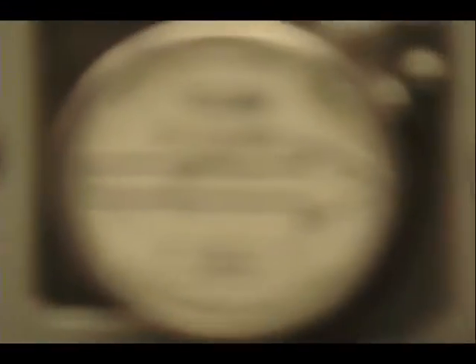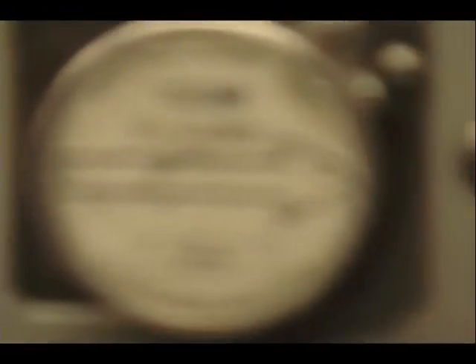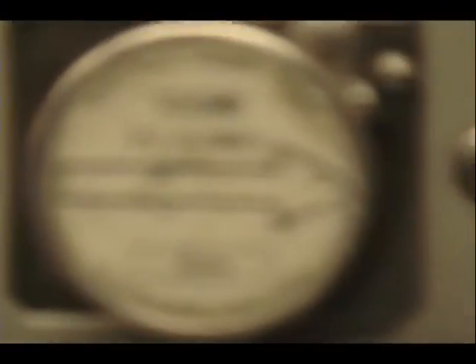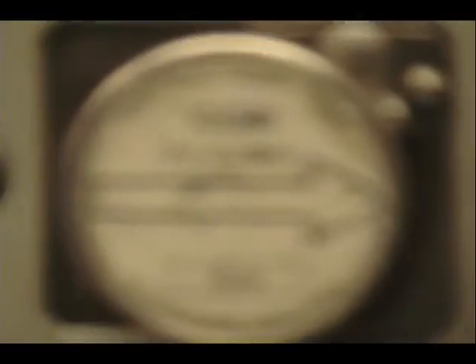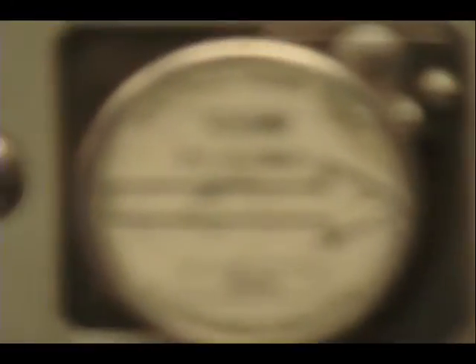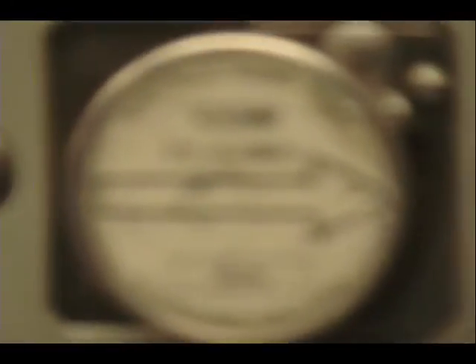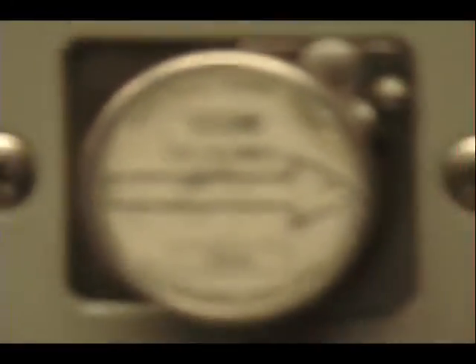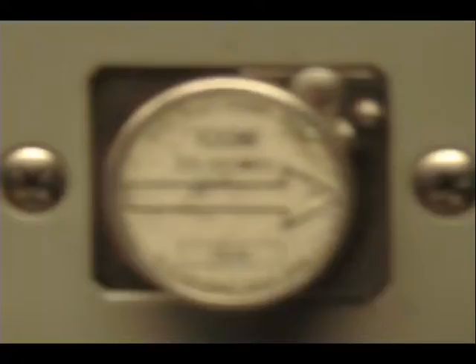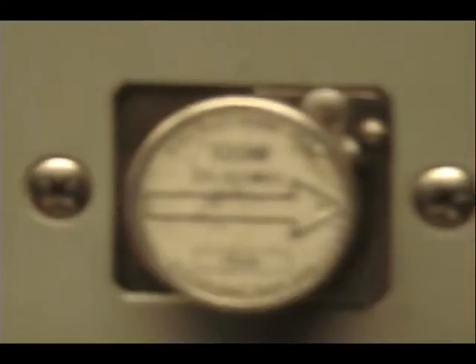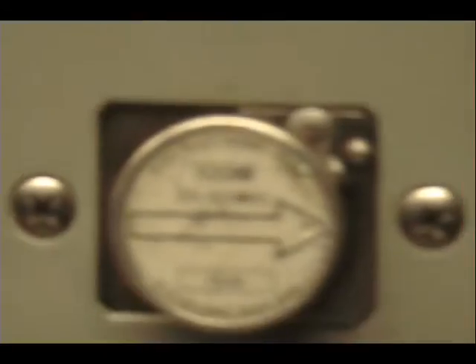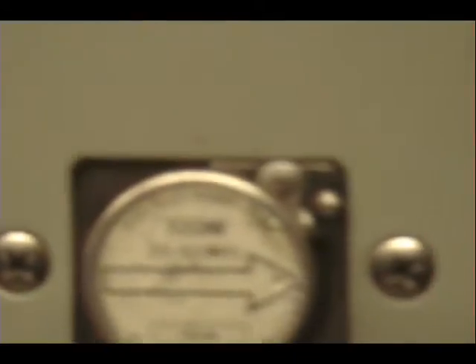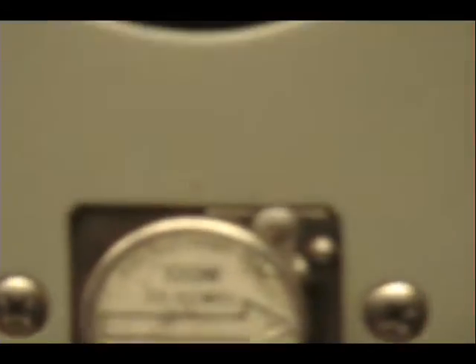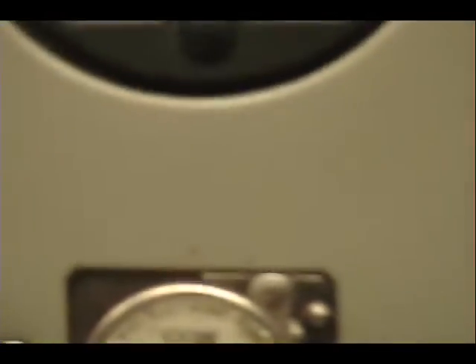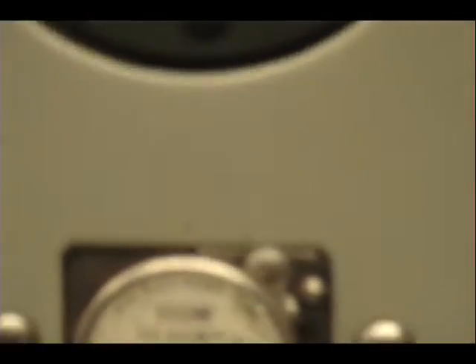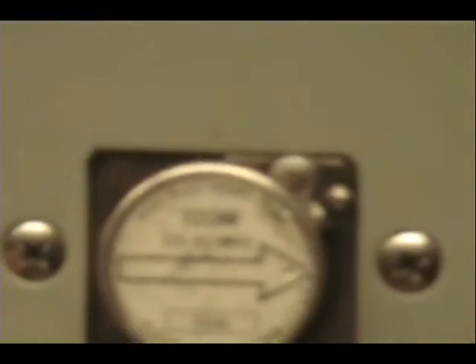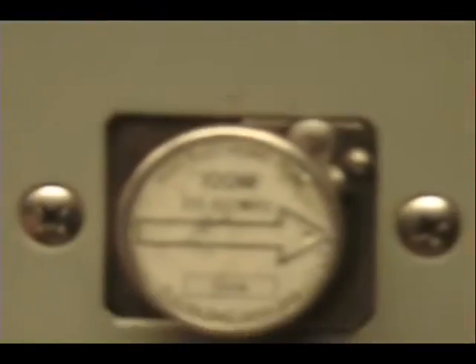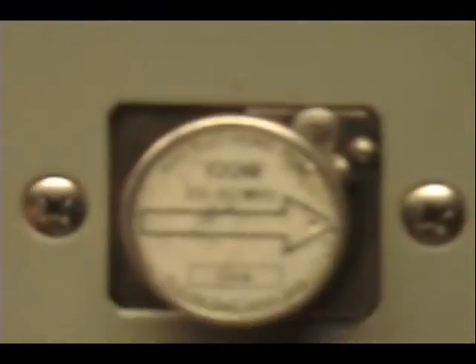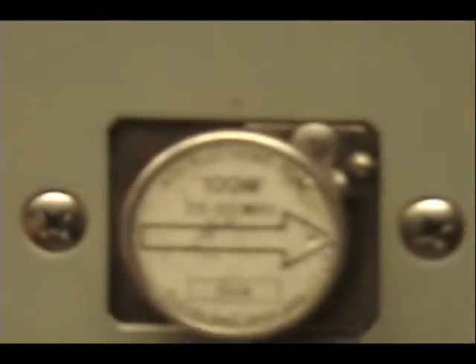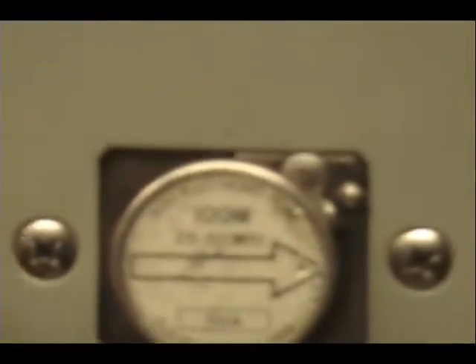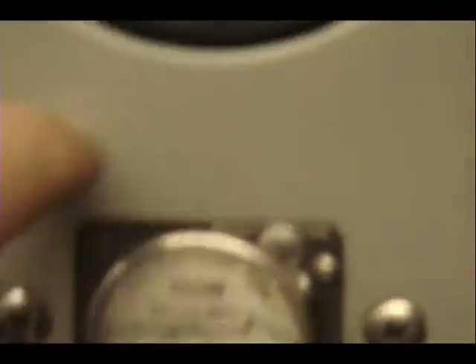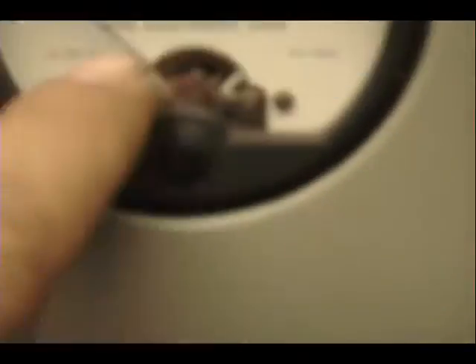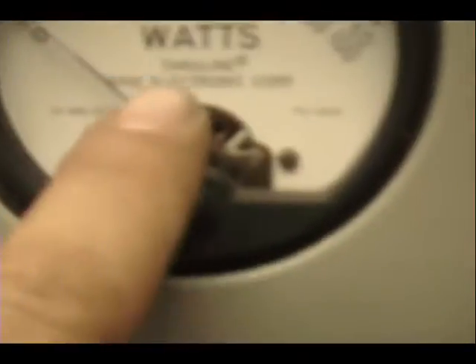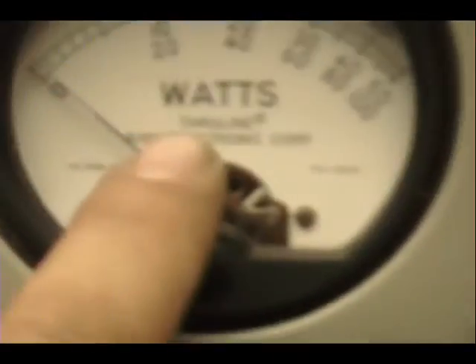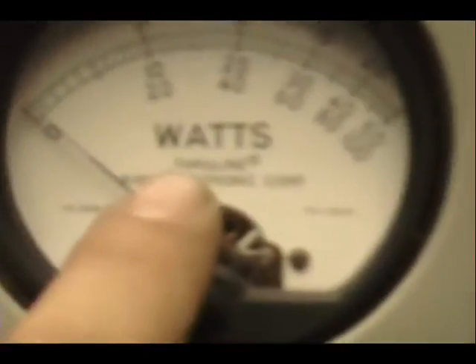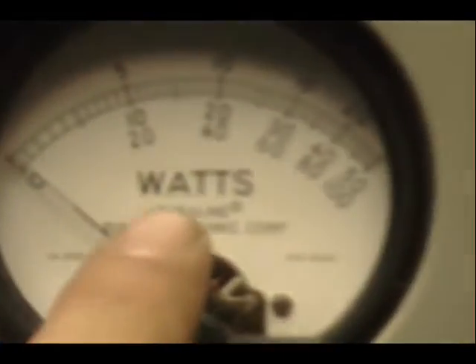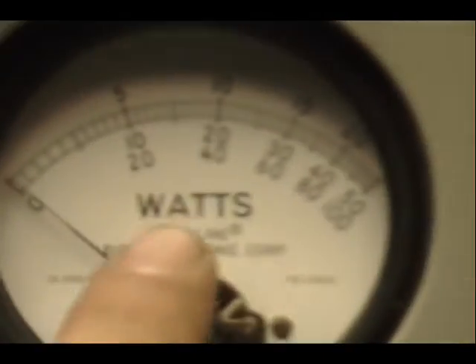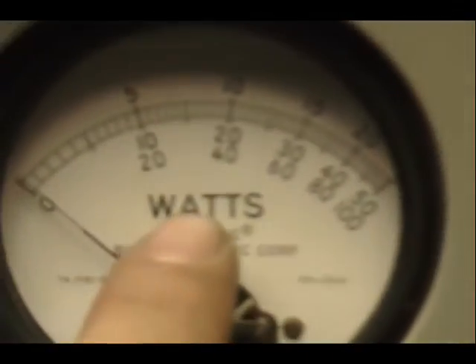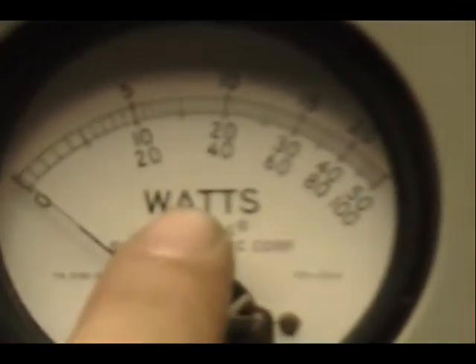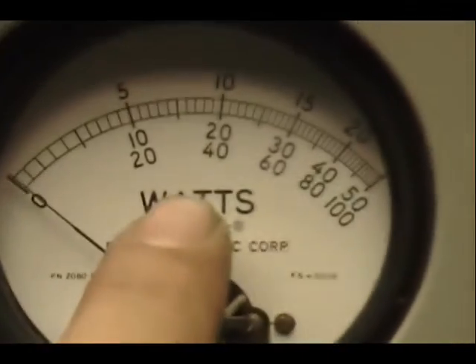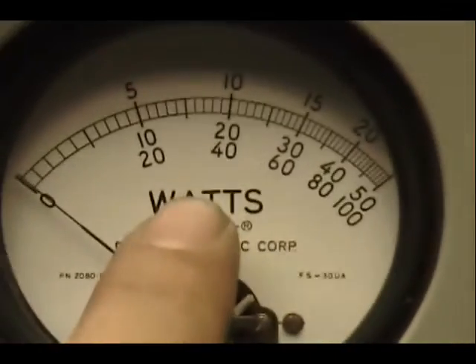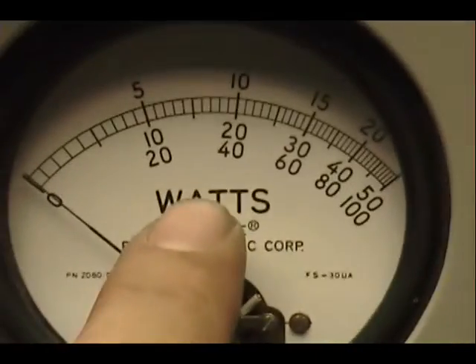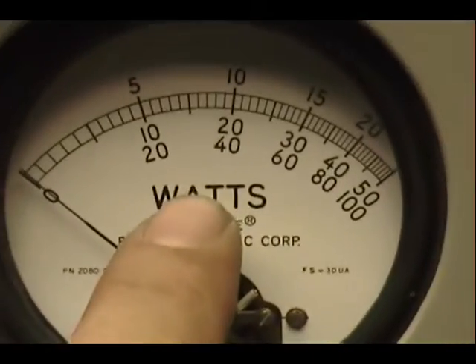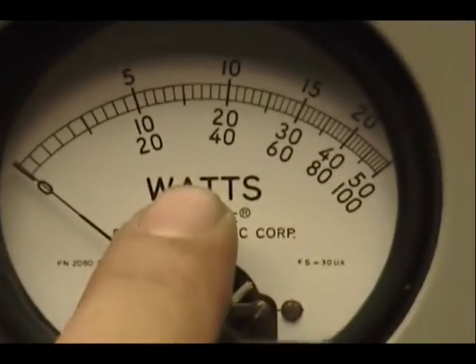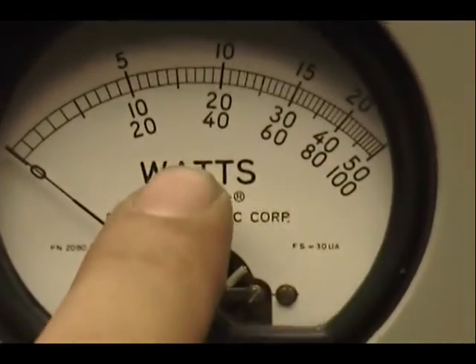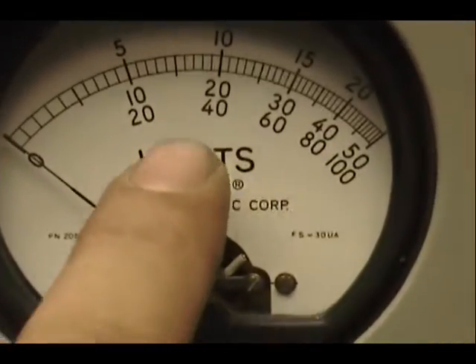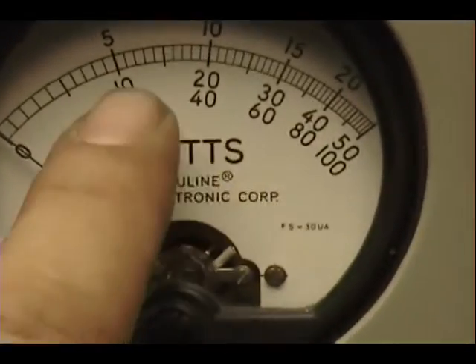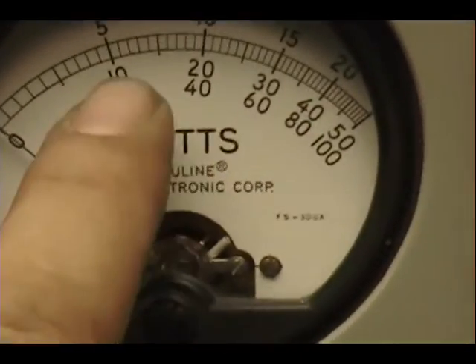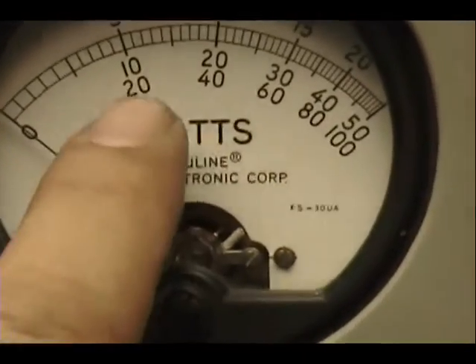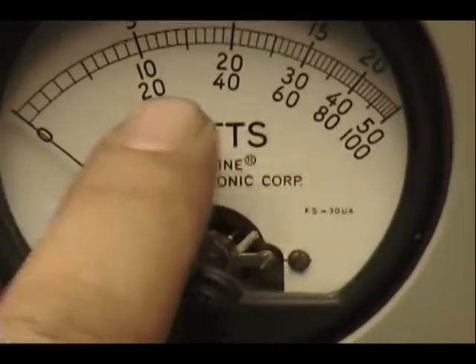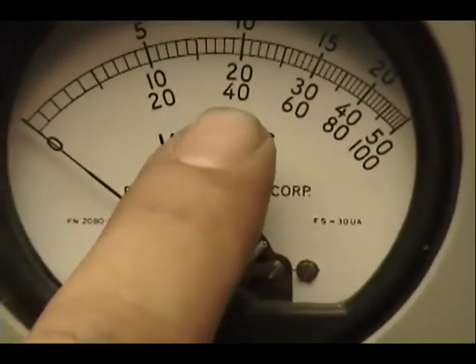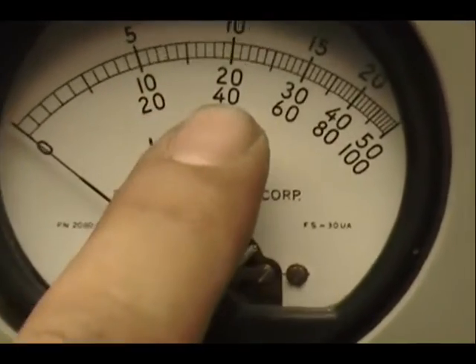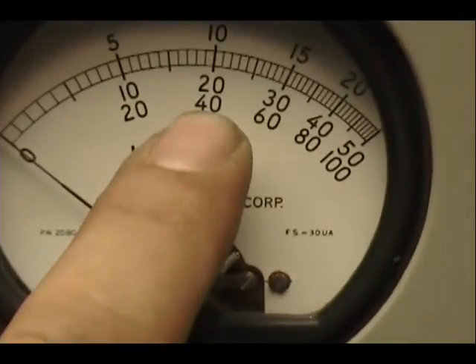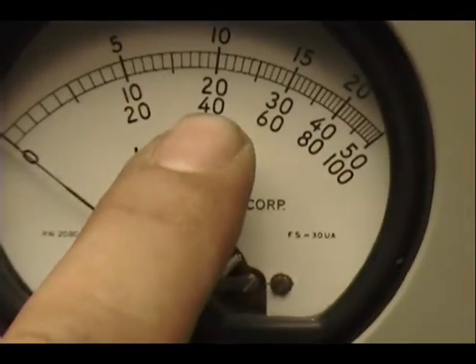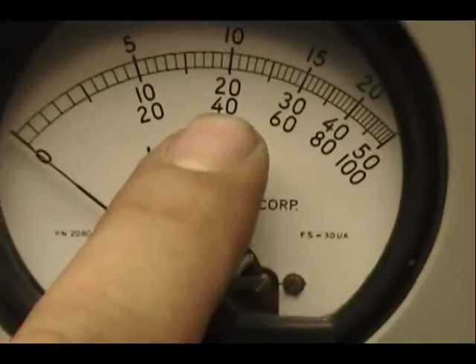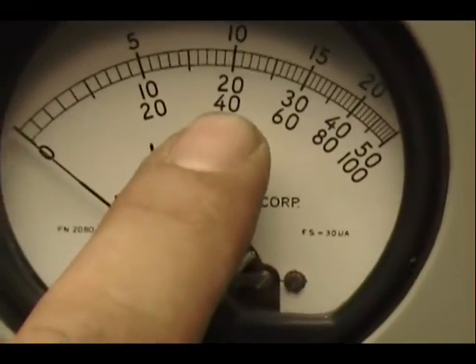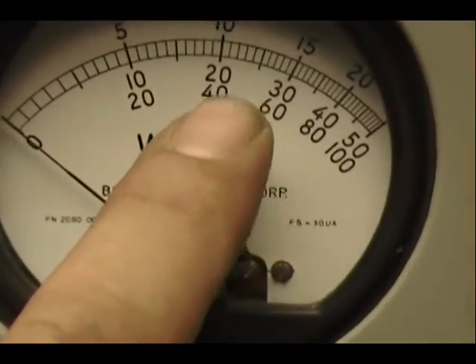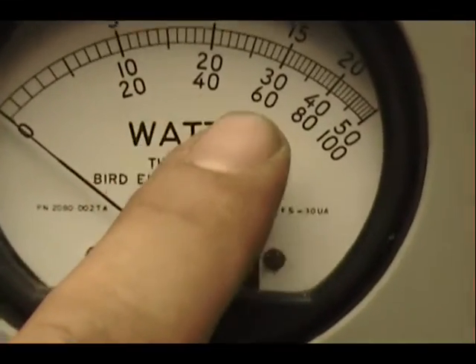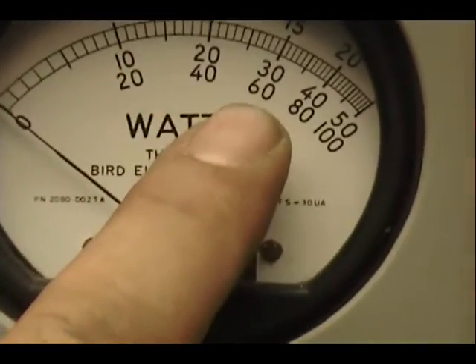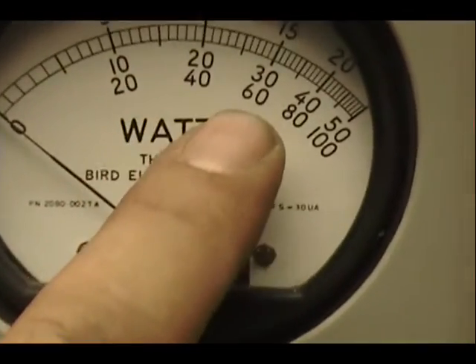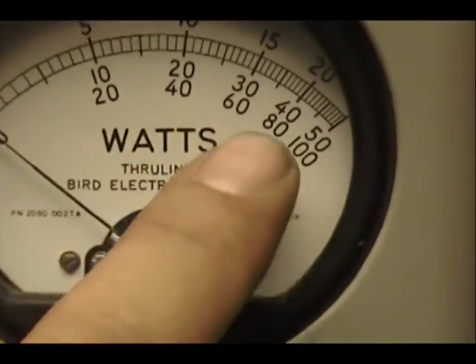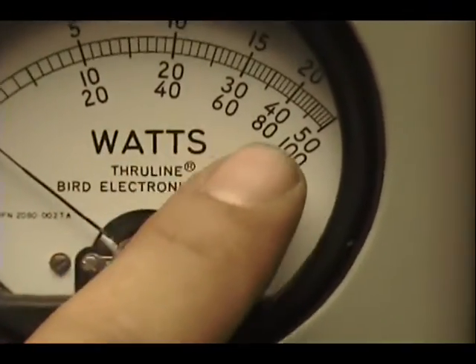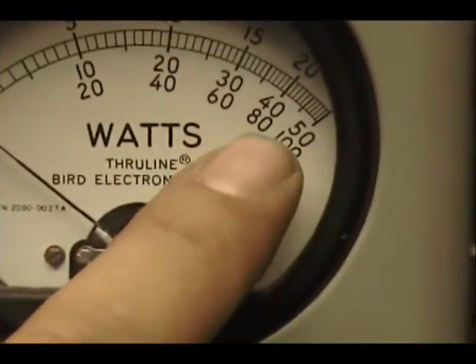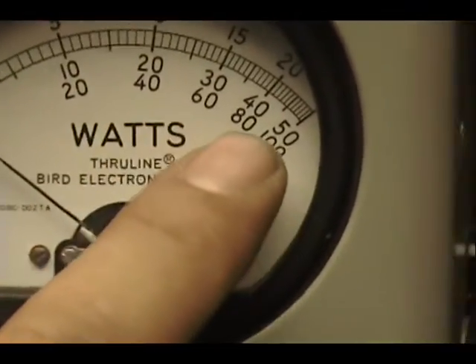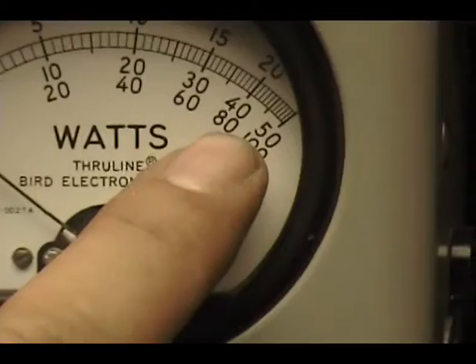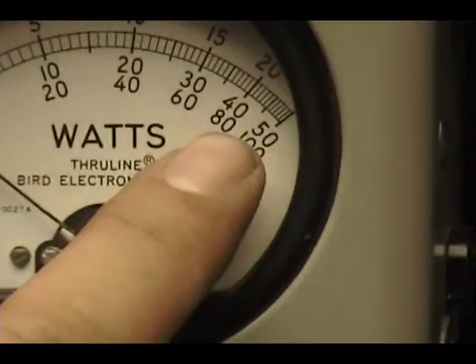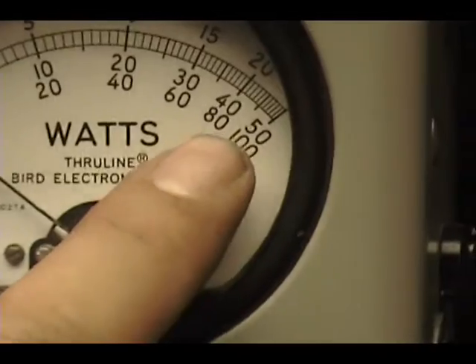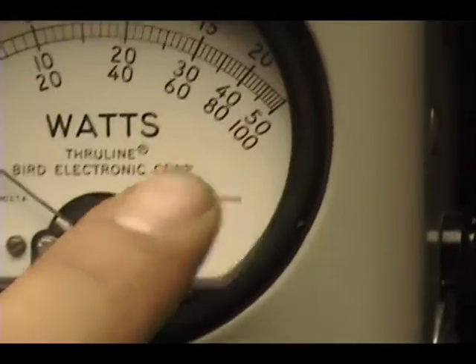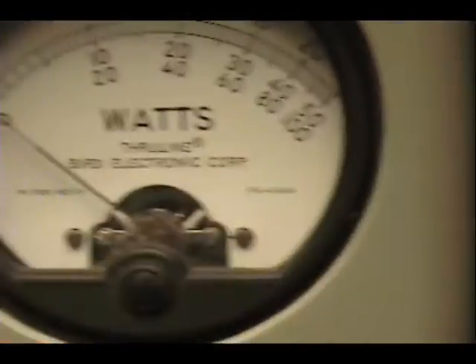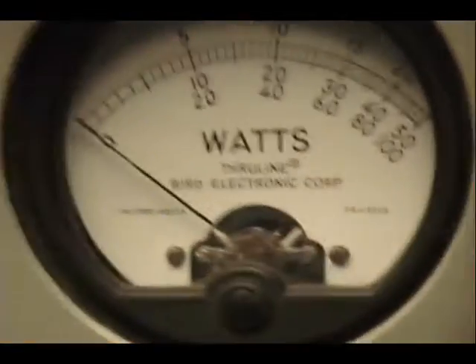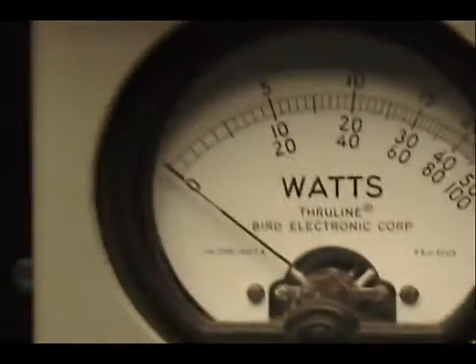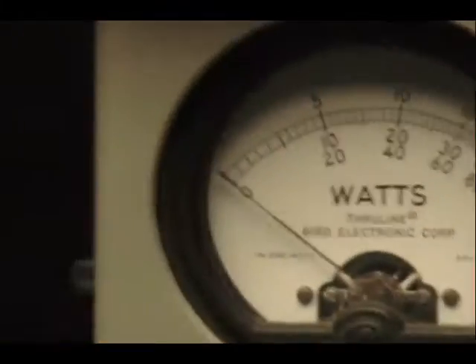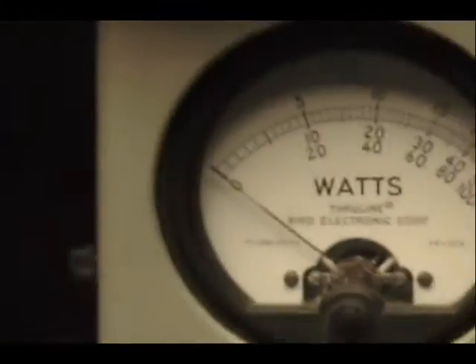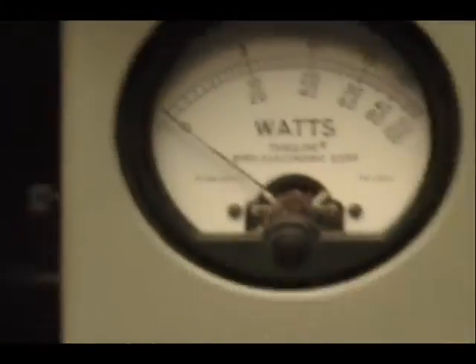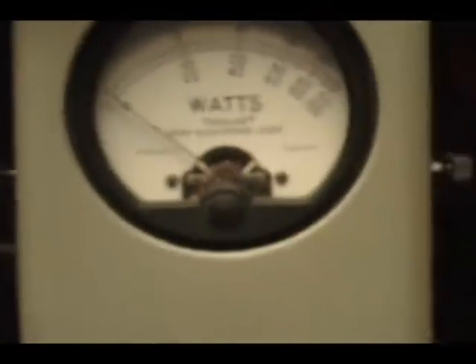Over here I have a 100-watt slug and my peak reading meter. There you go — 40, 60, 80 watts right there.